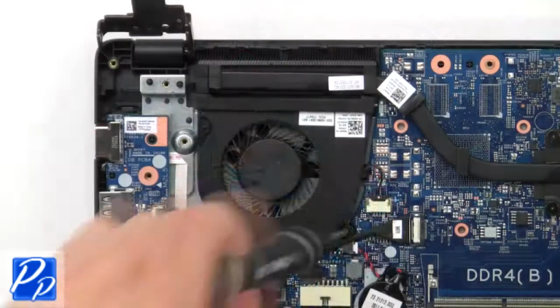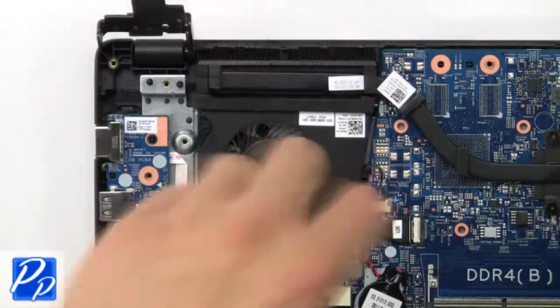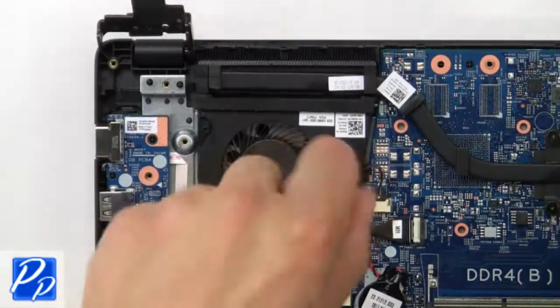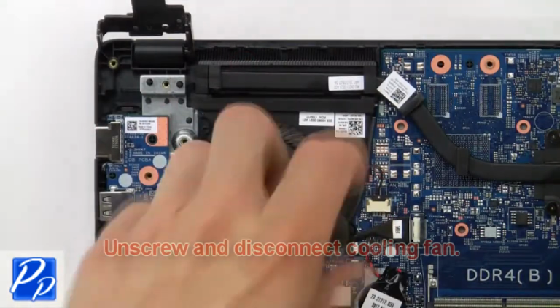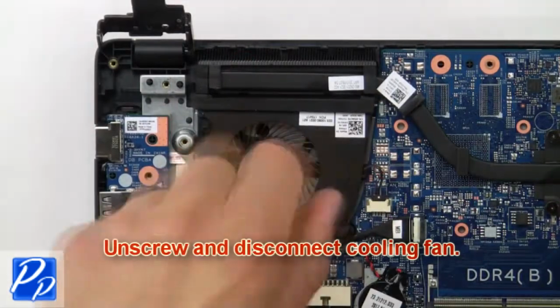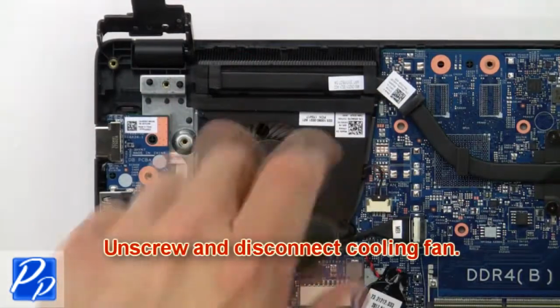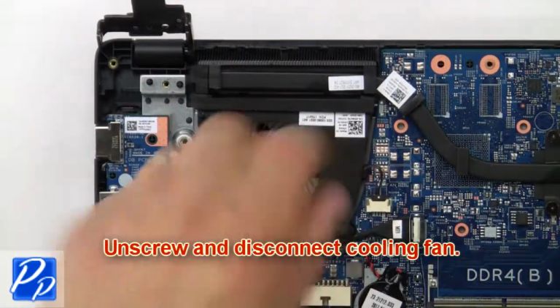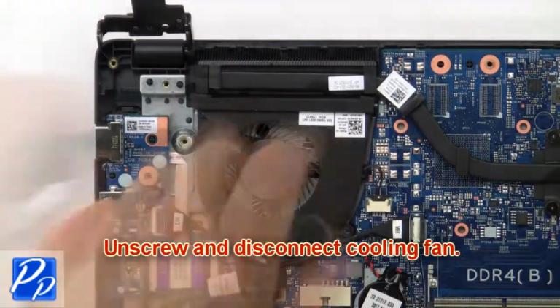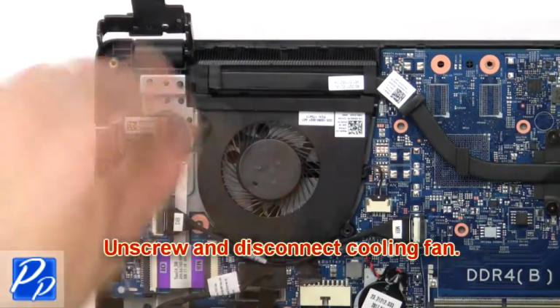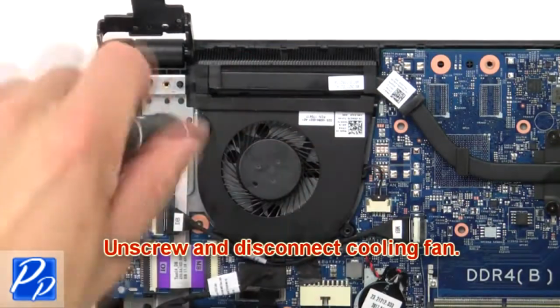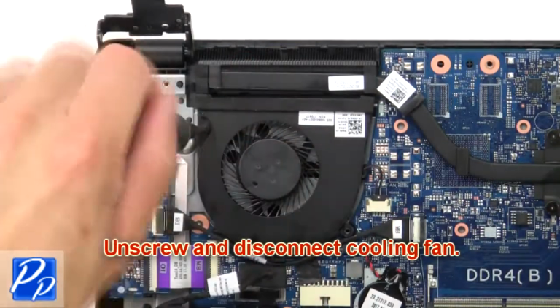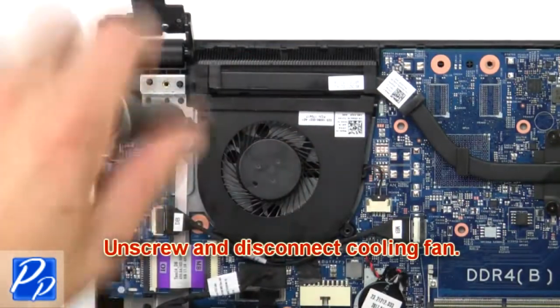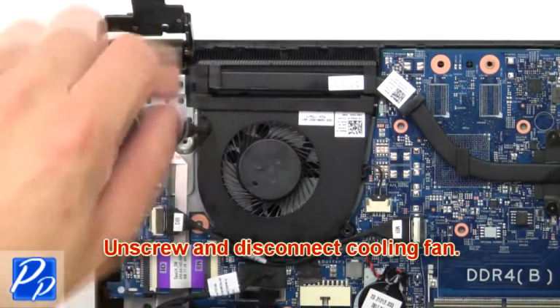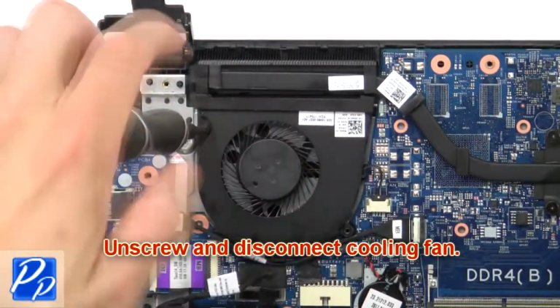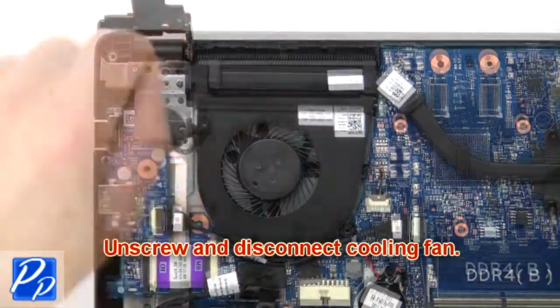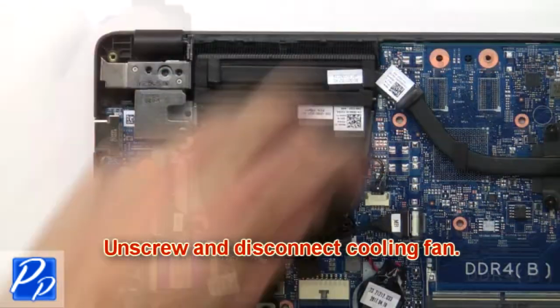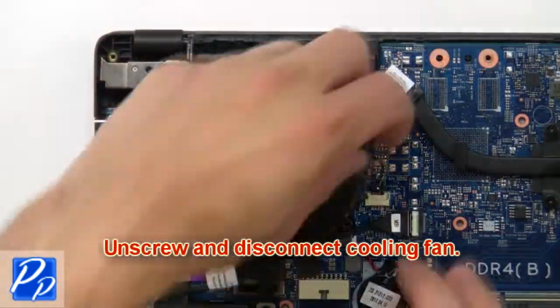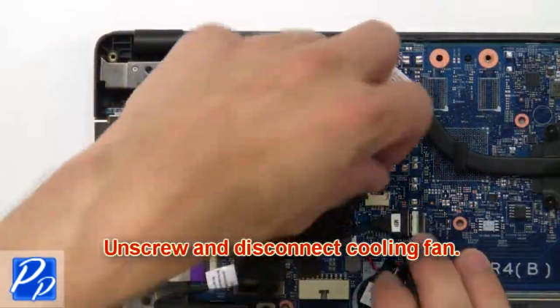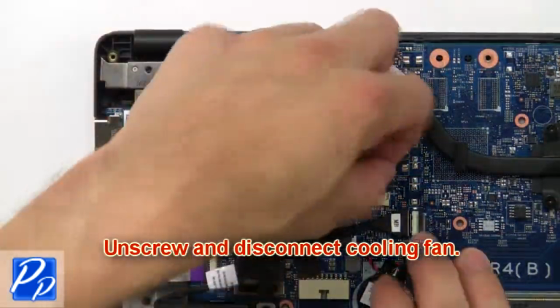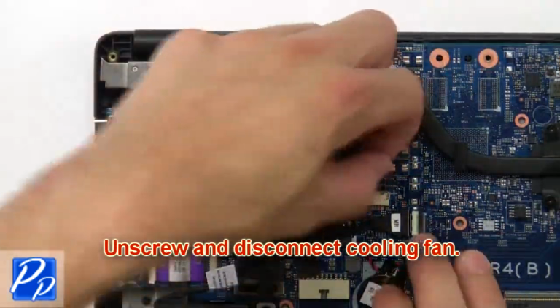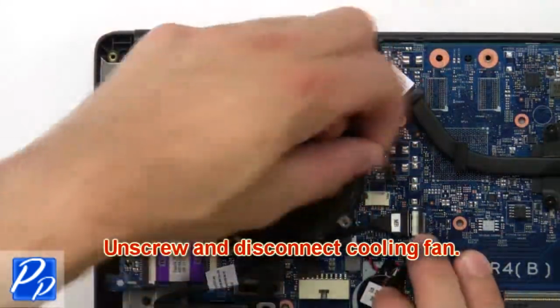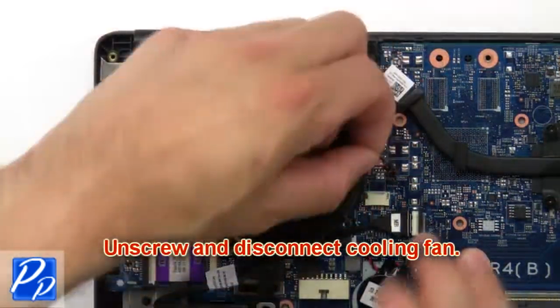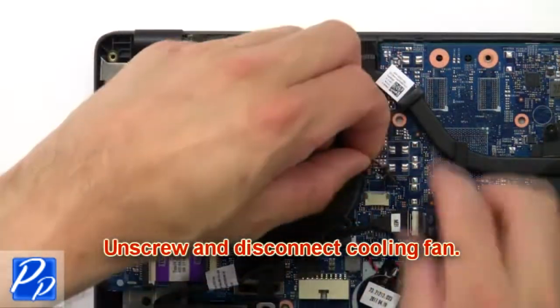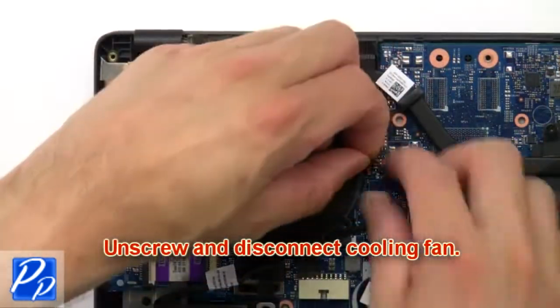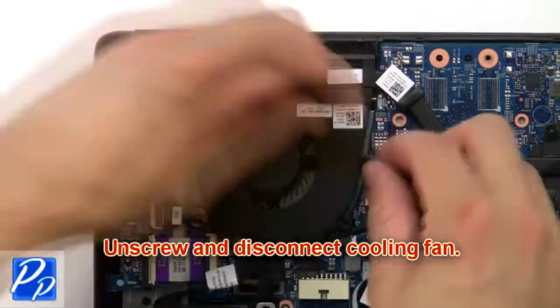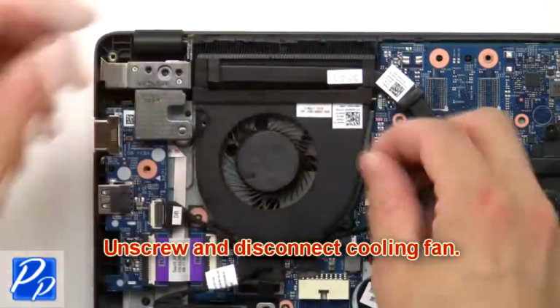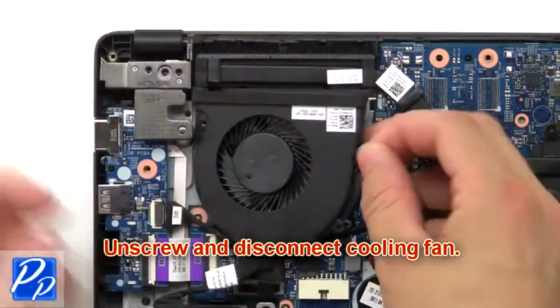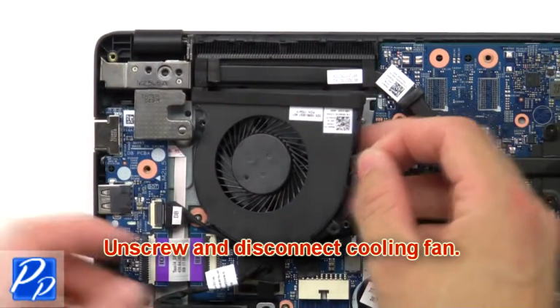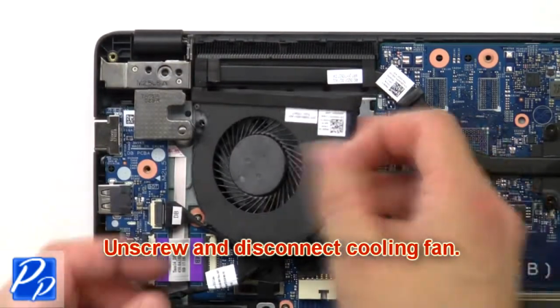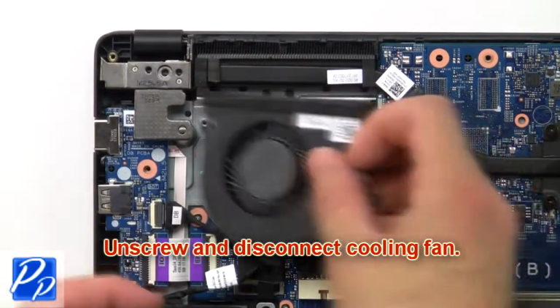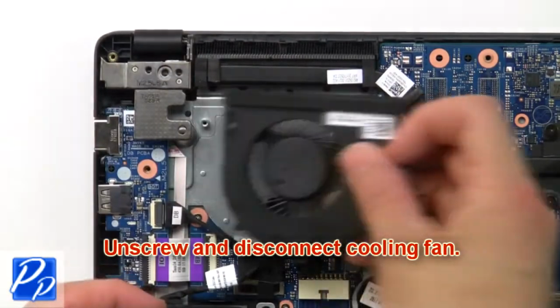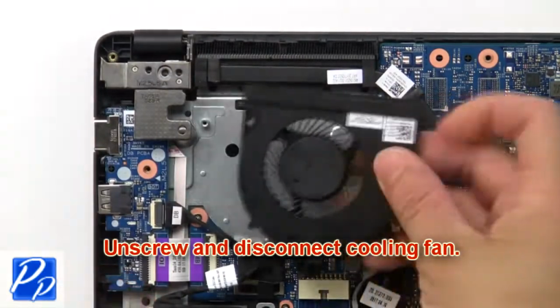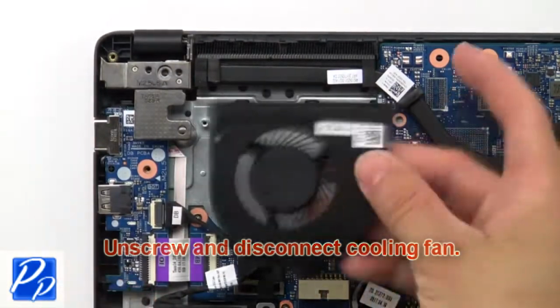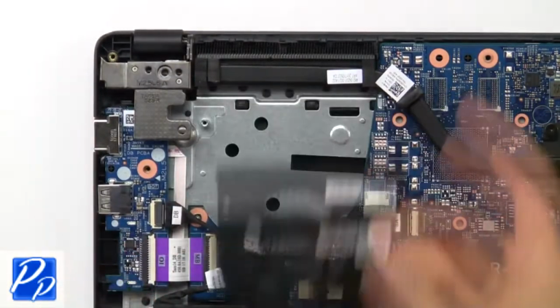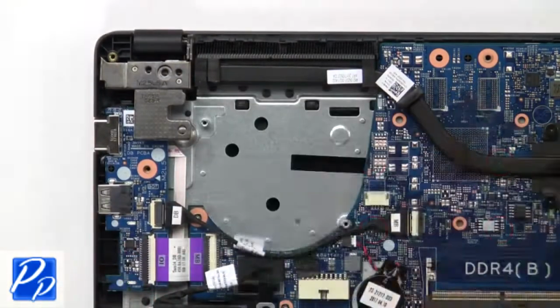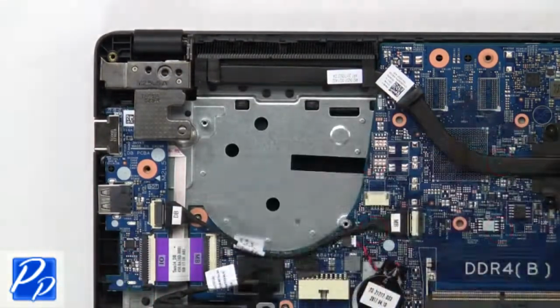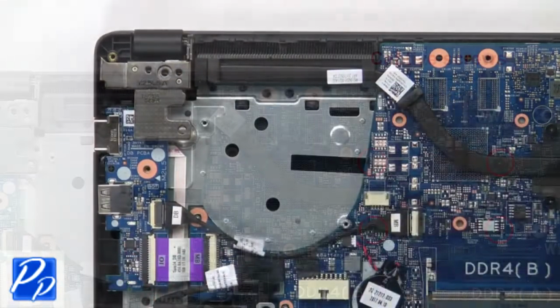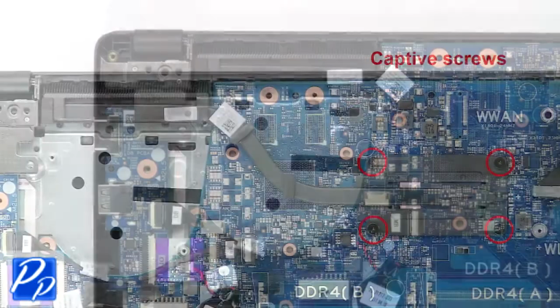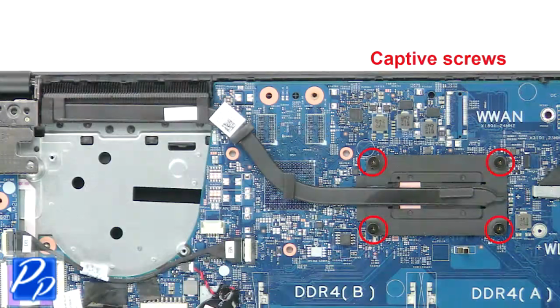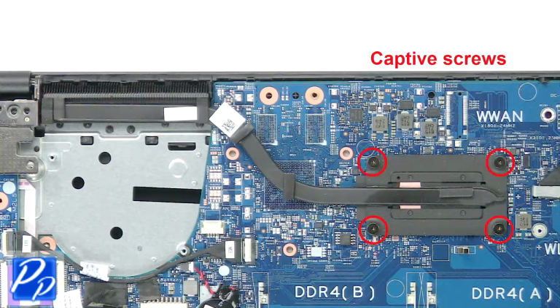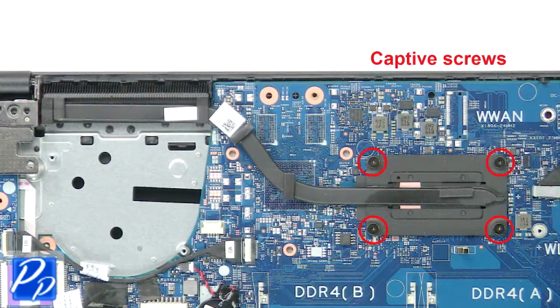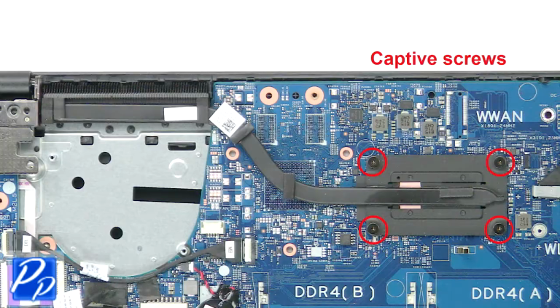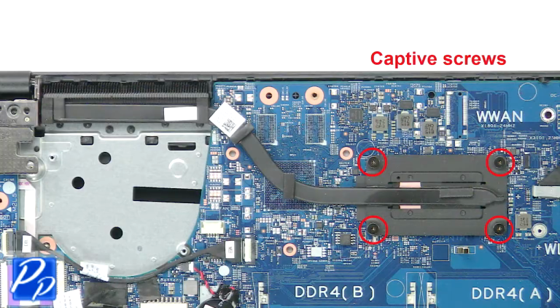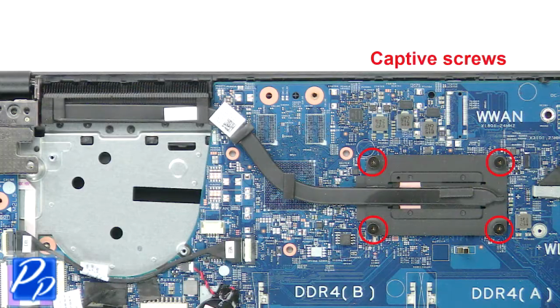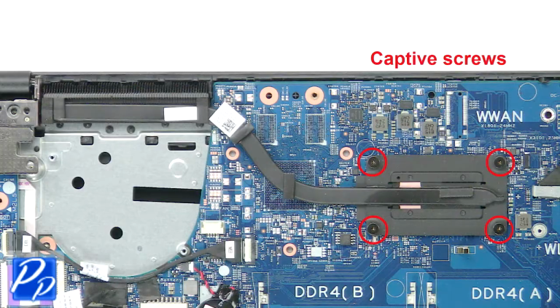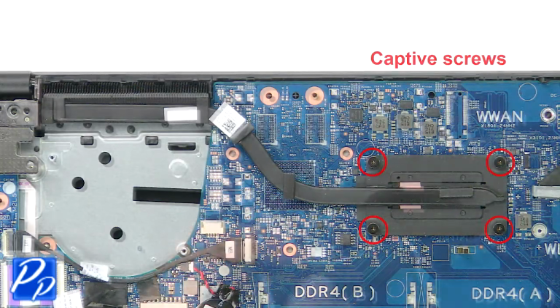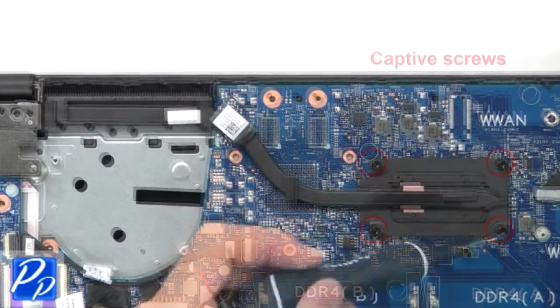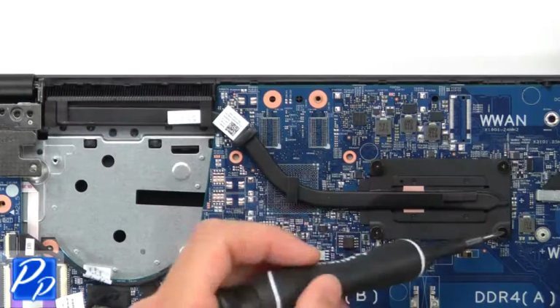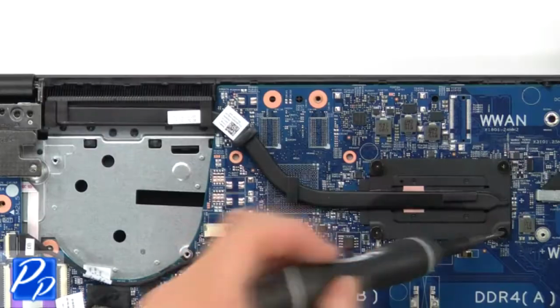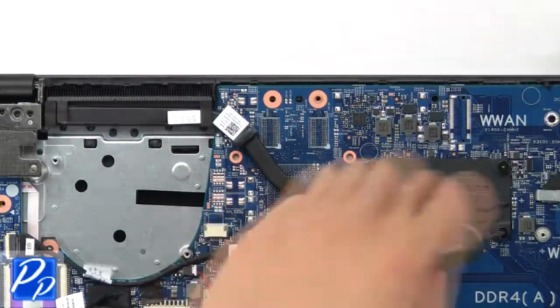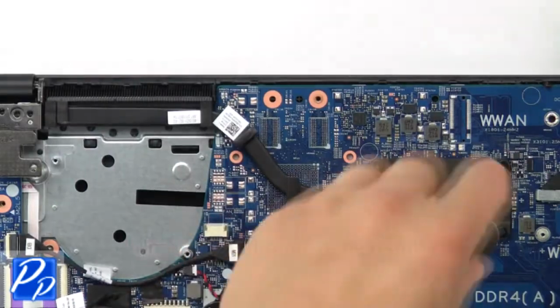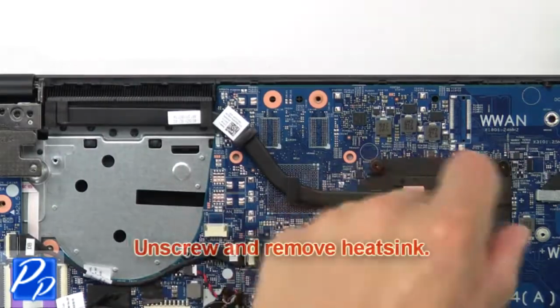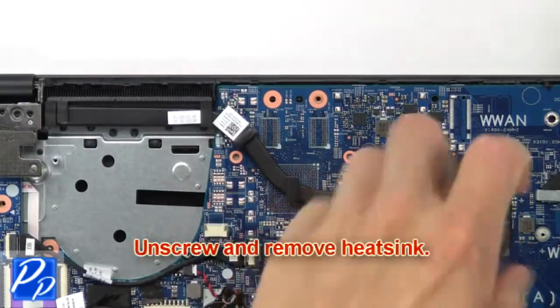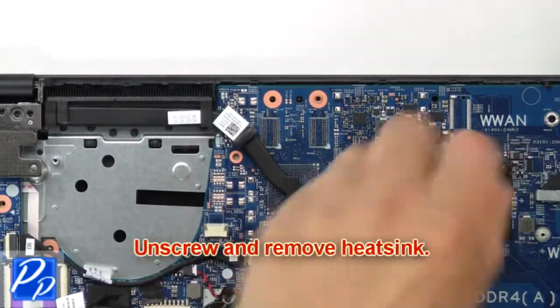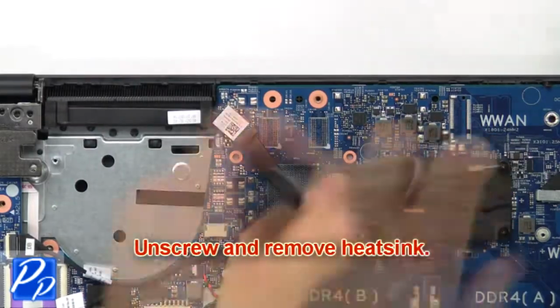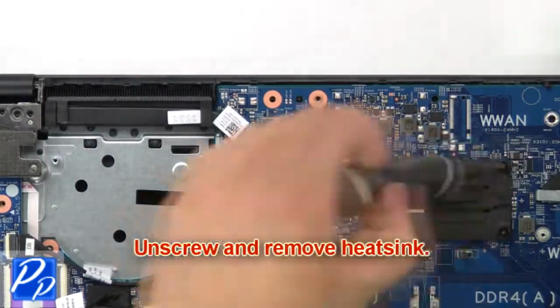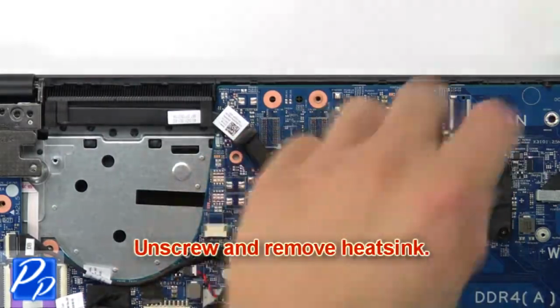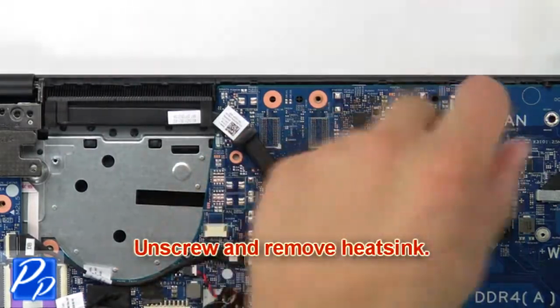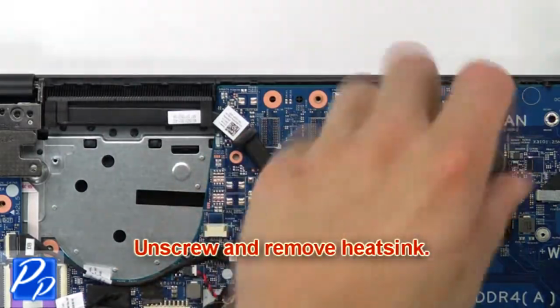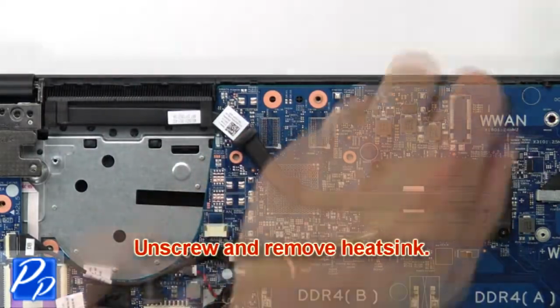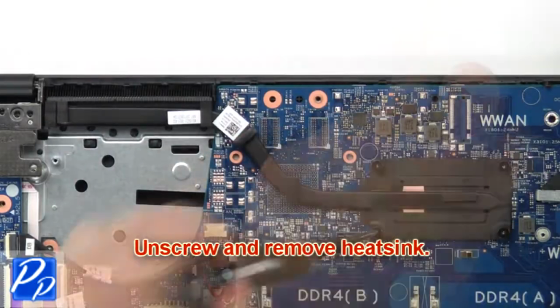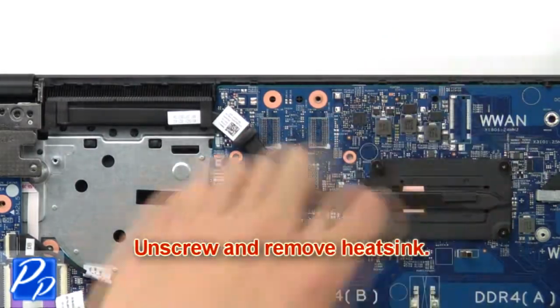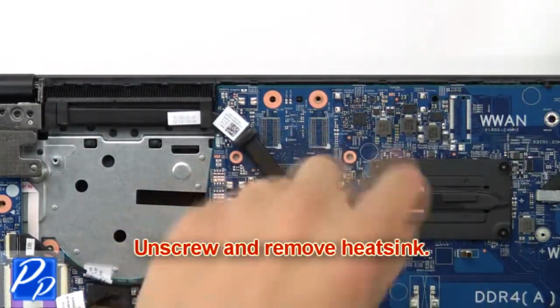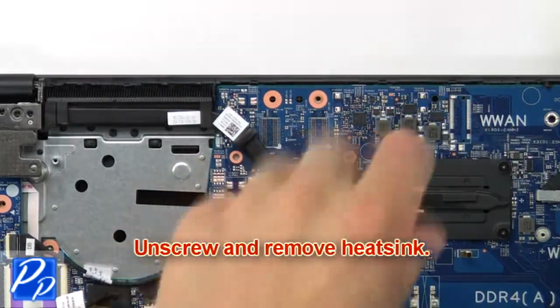Now unscrew and disconnect the cooling fan. Then unscrew and remove the heat sink.